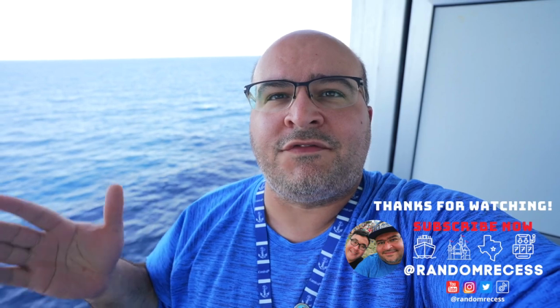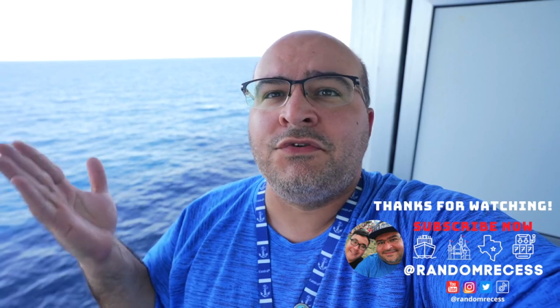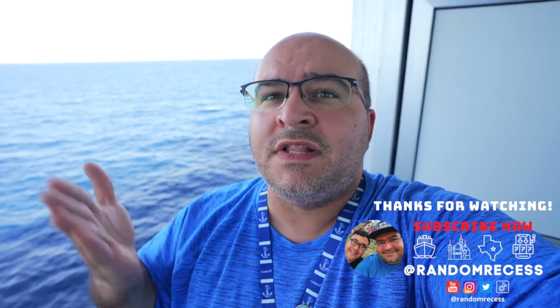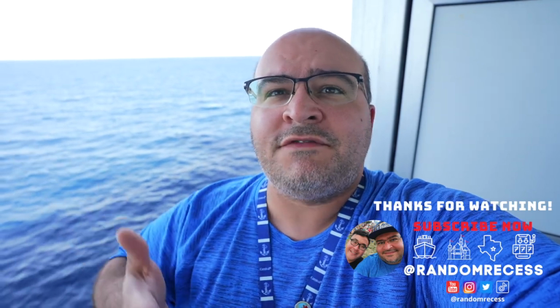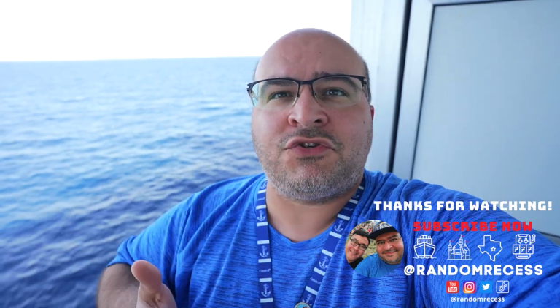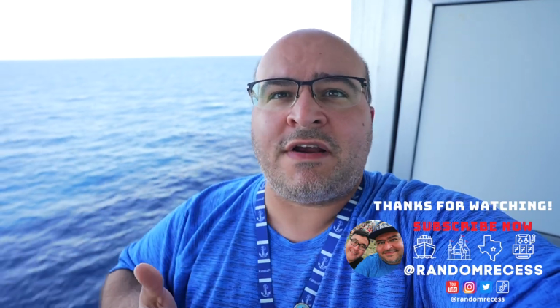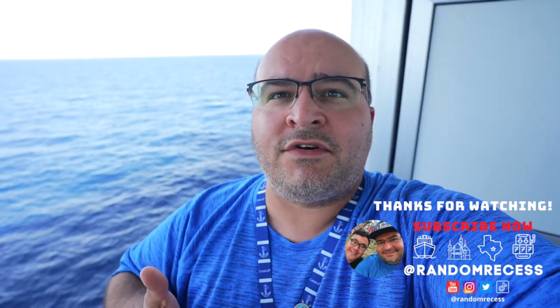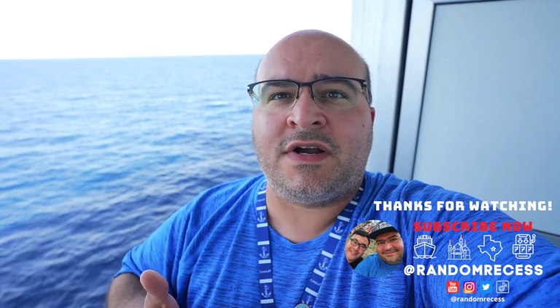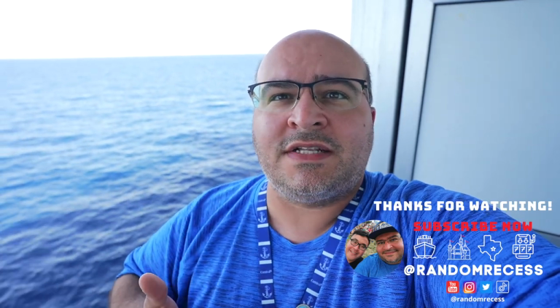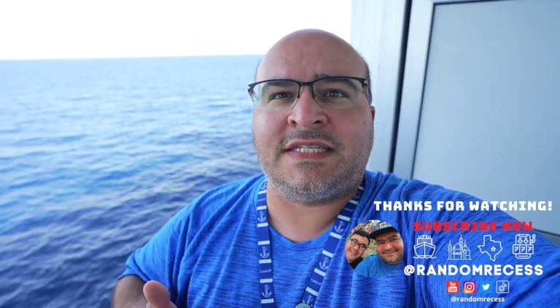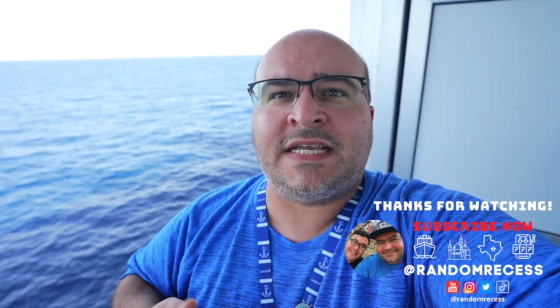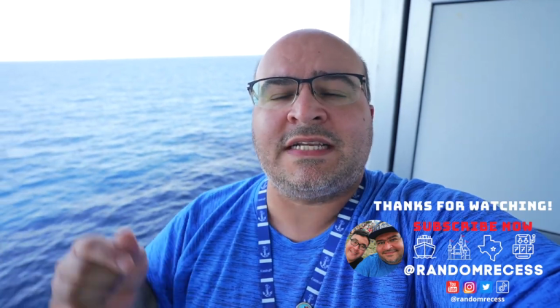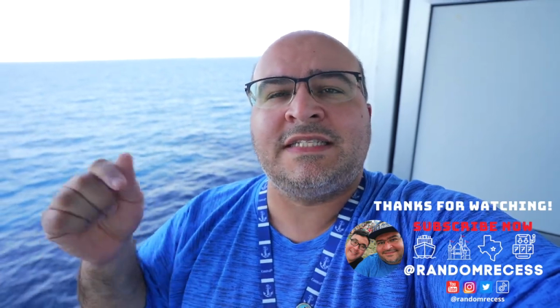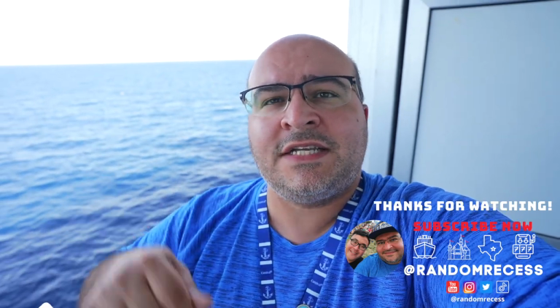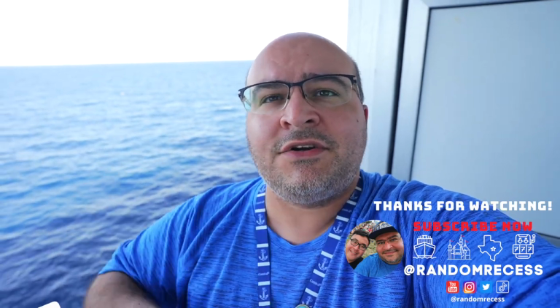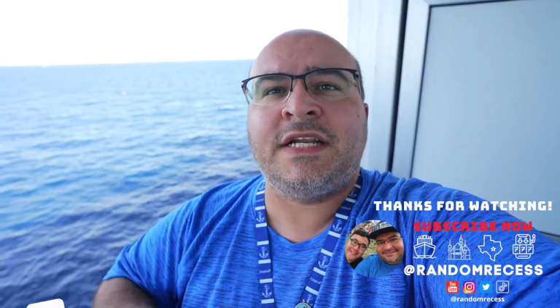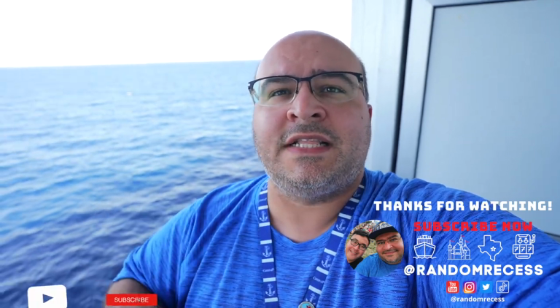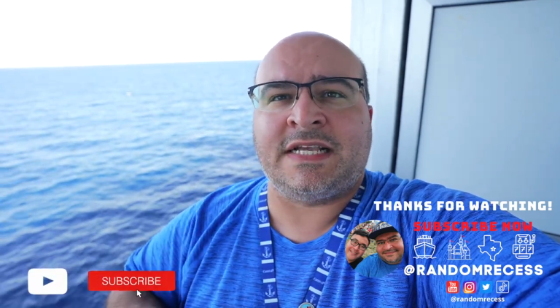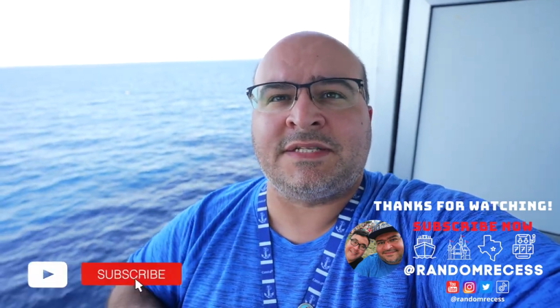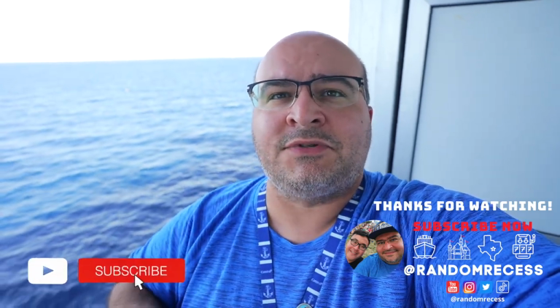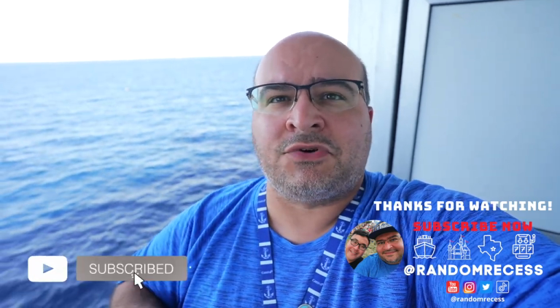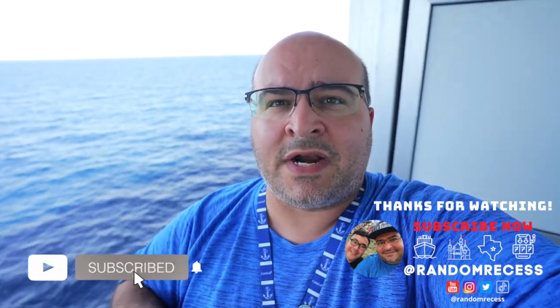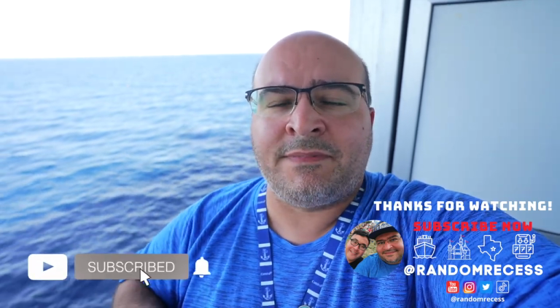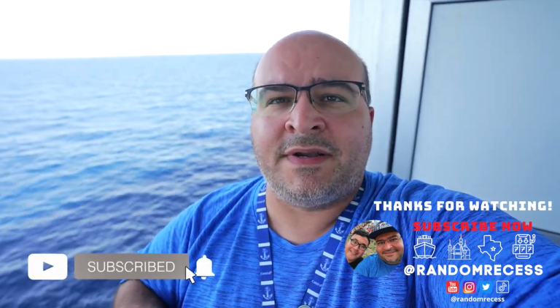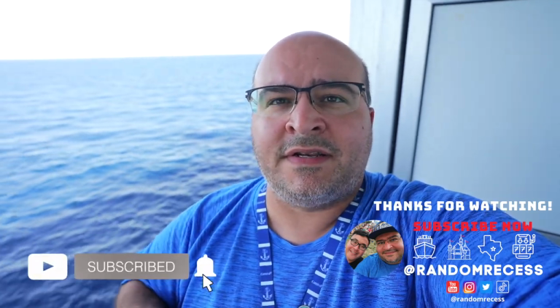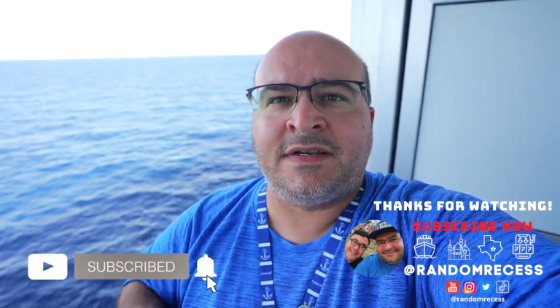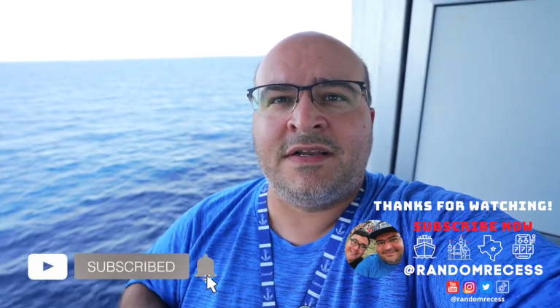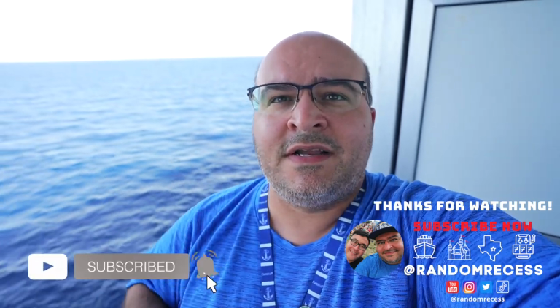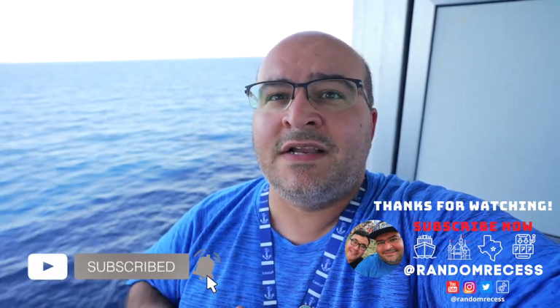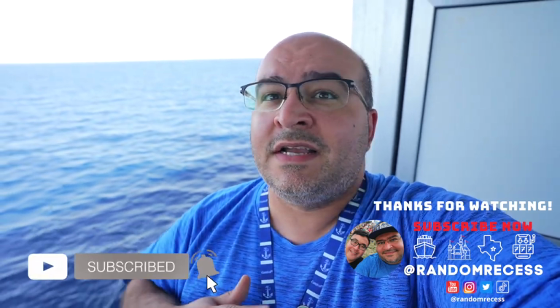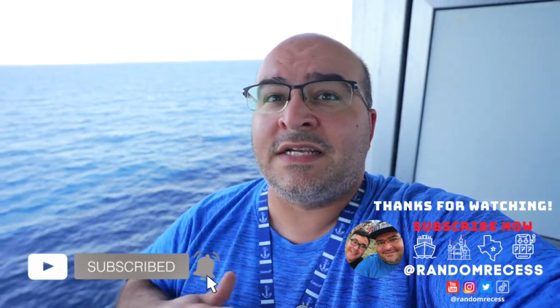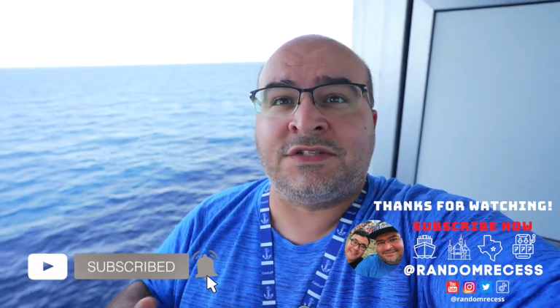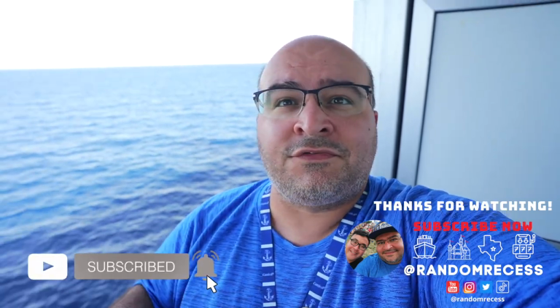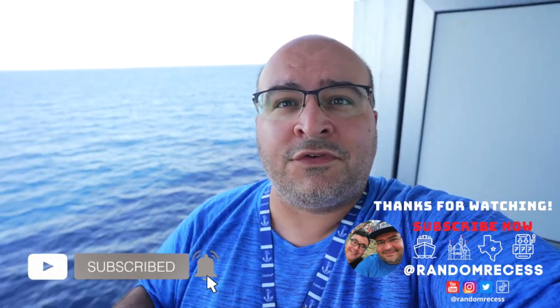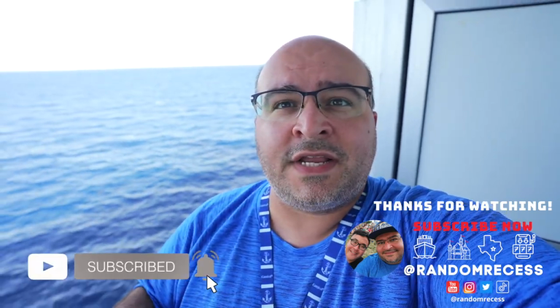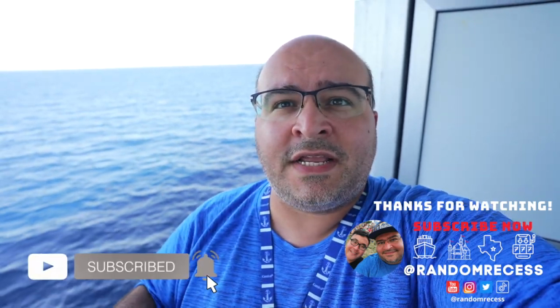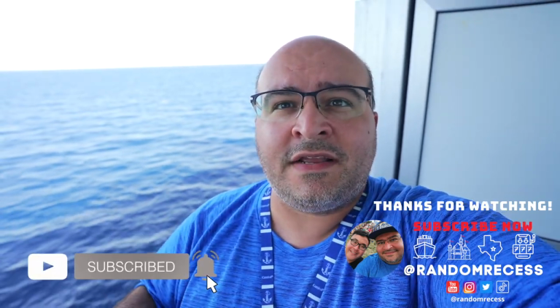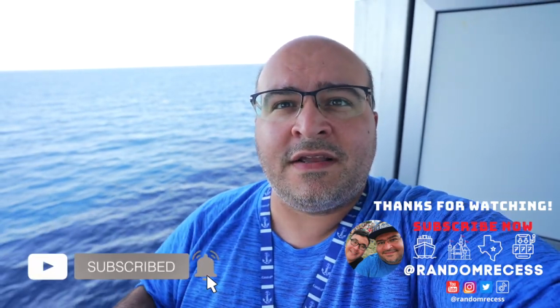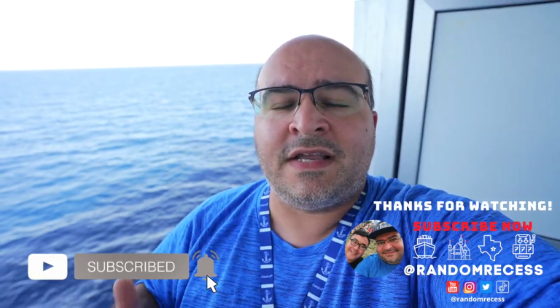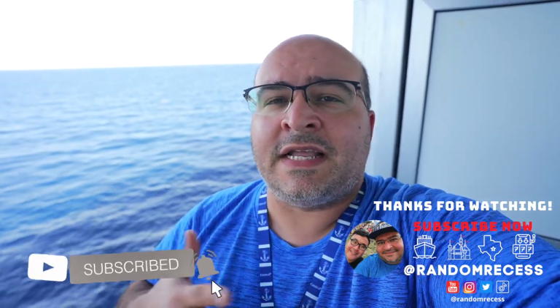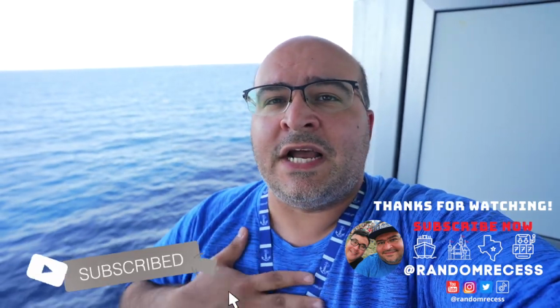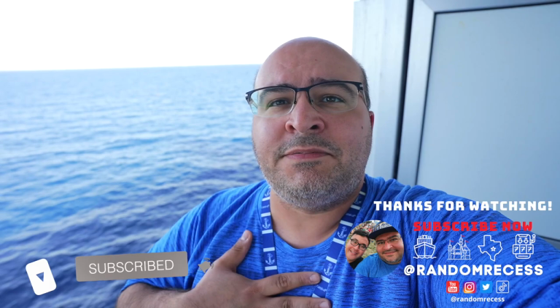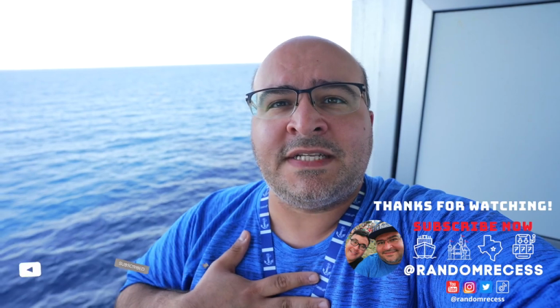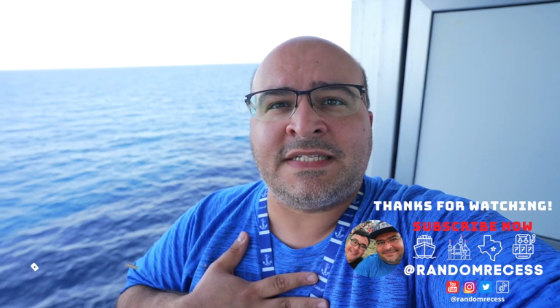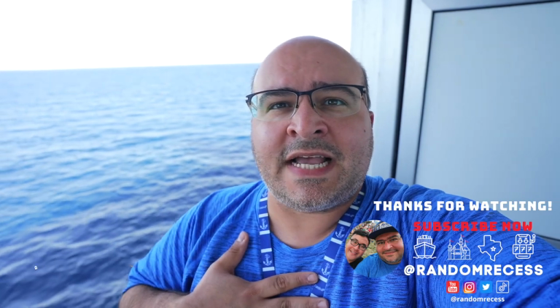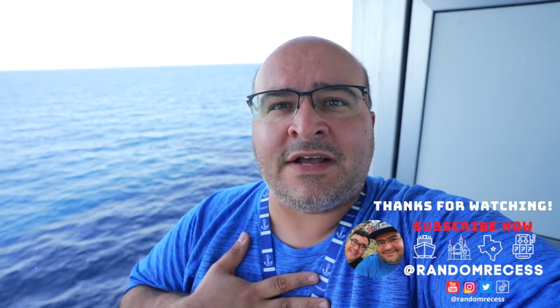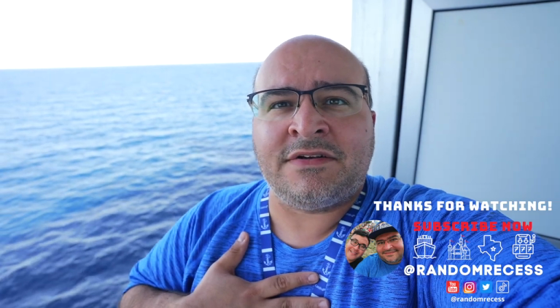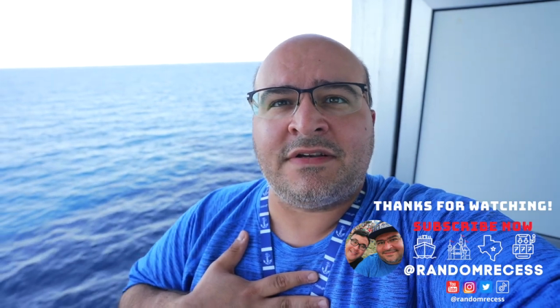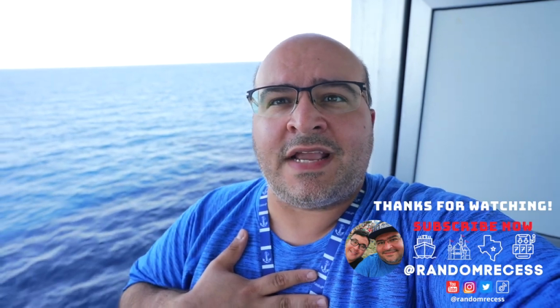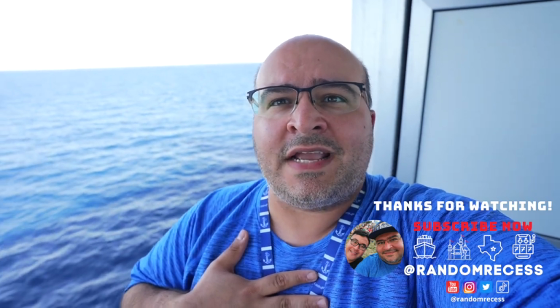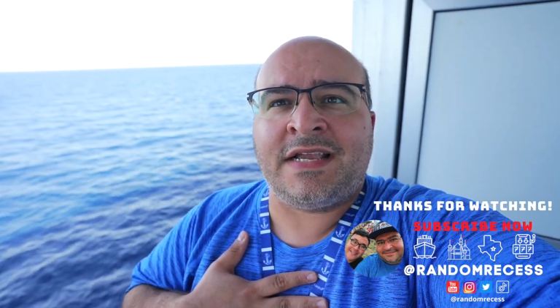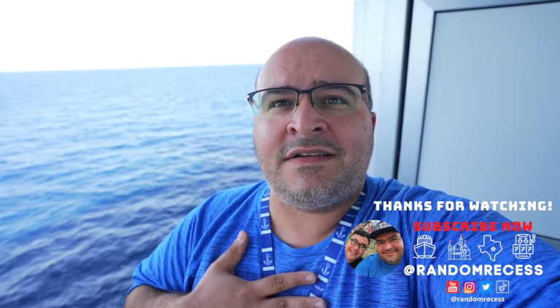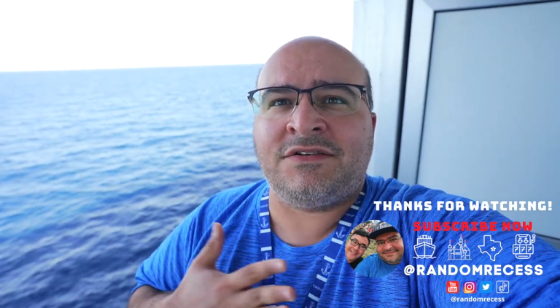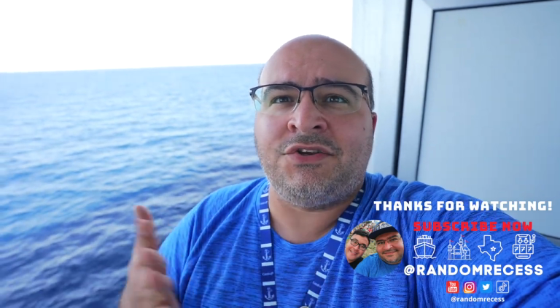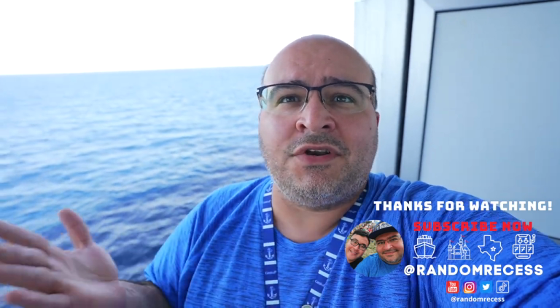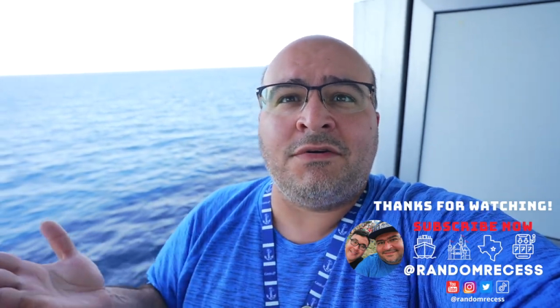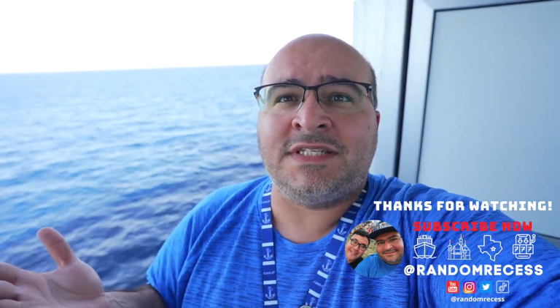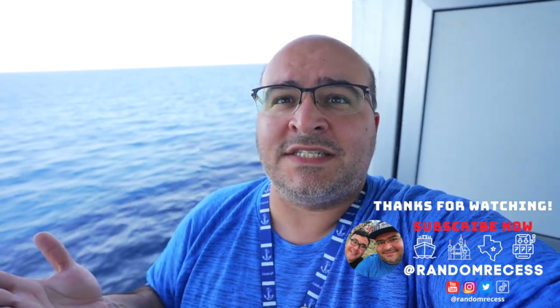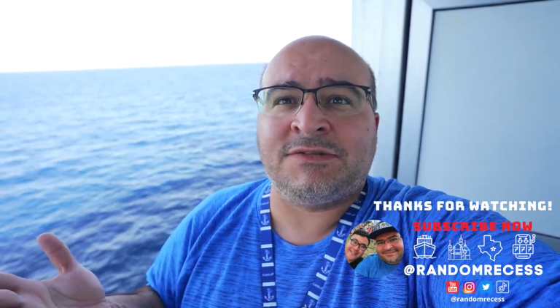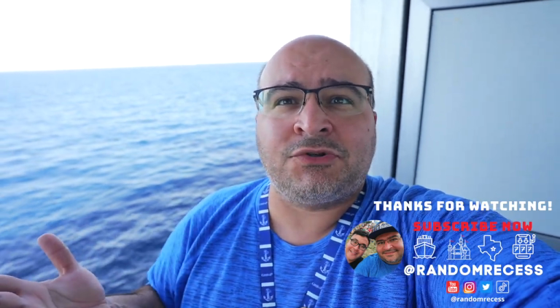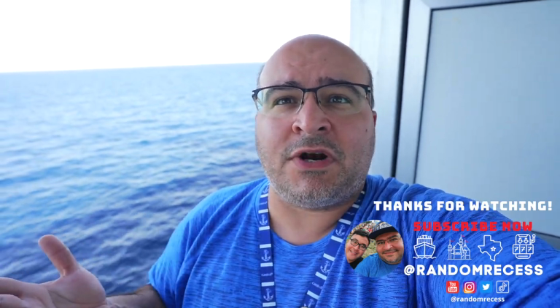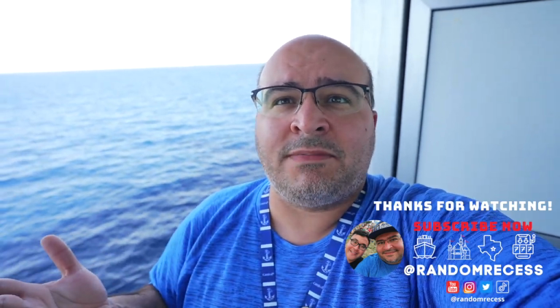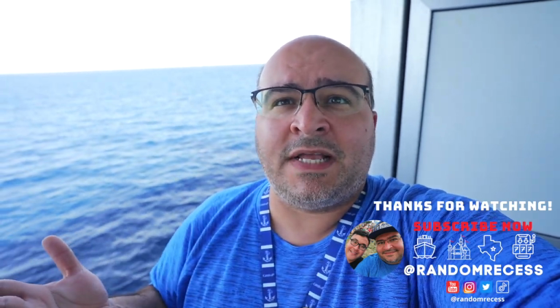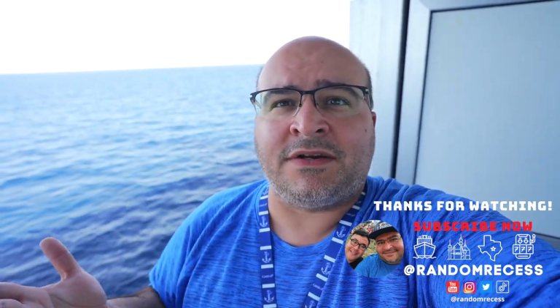If you love travel content, consider hitting that subscribe button. It's free, it helps us out, and you can always unsubscribe later.